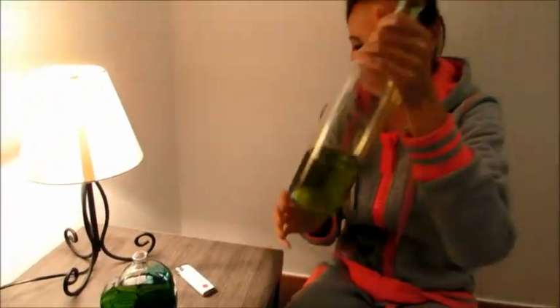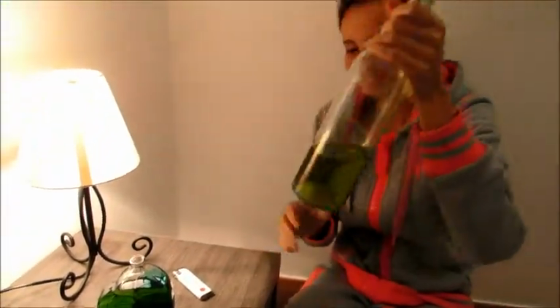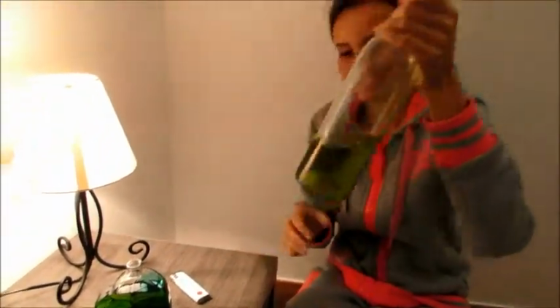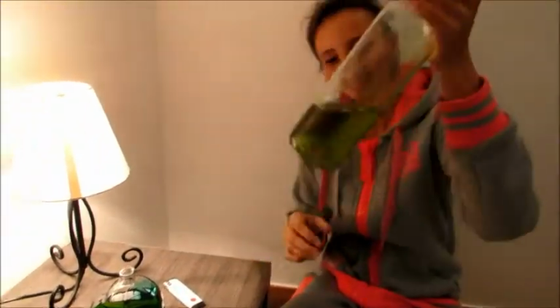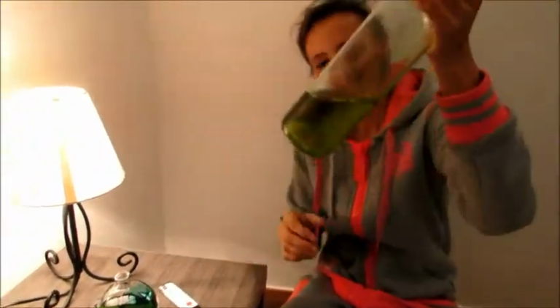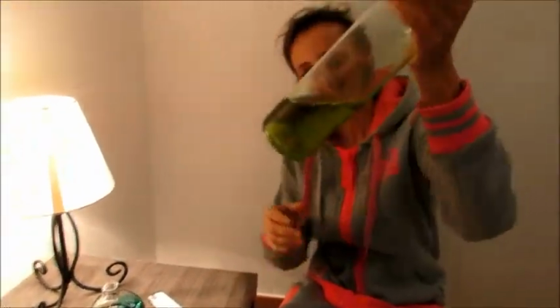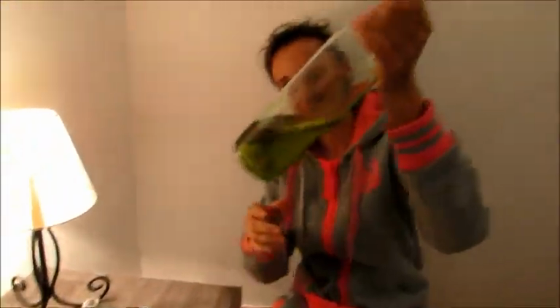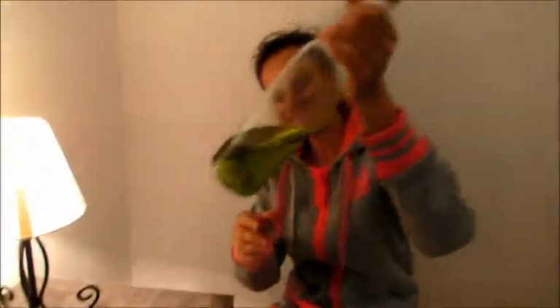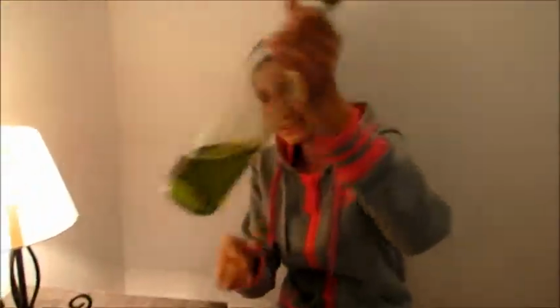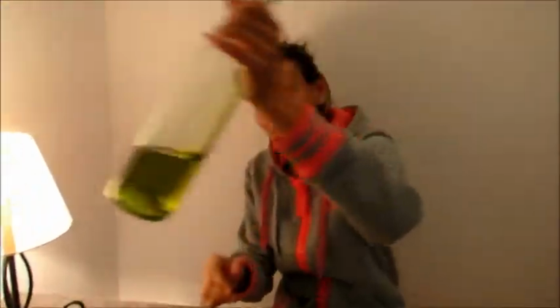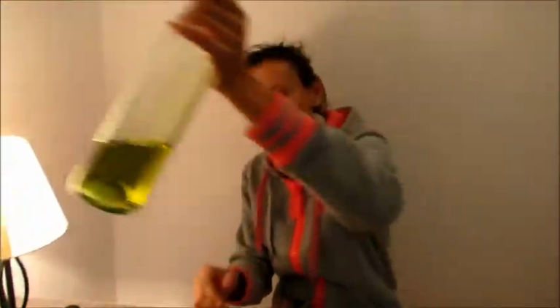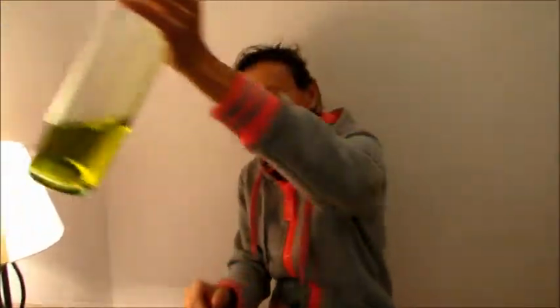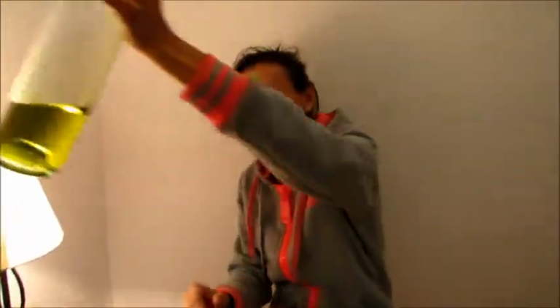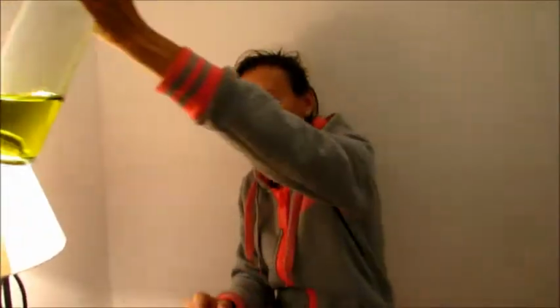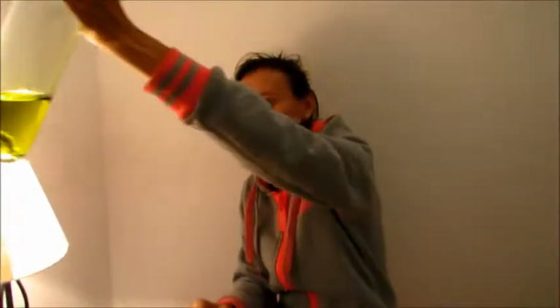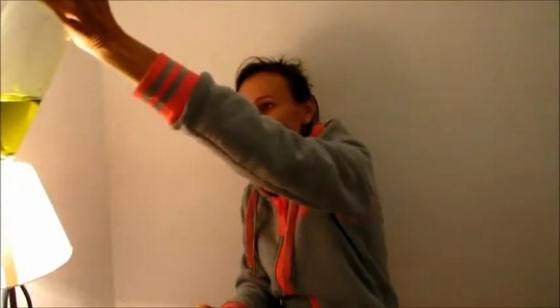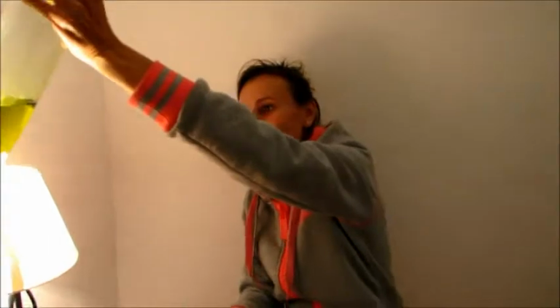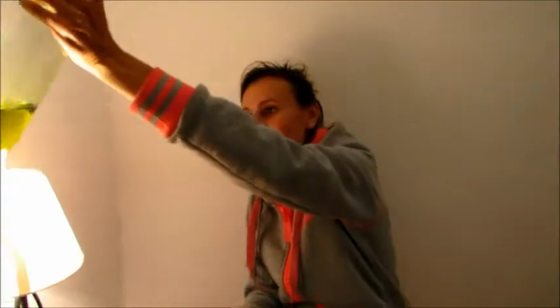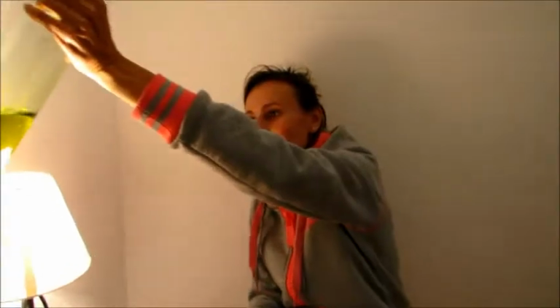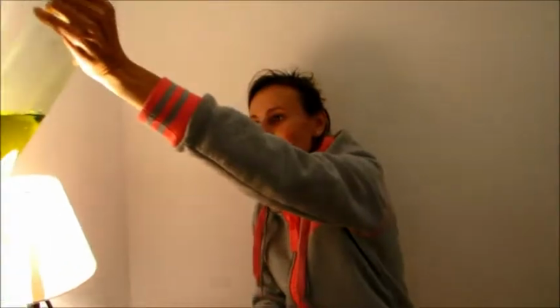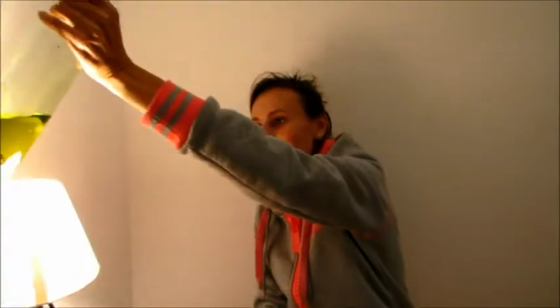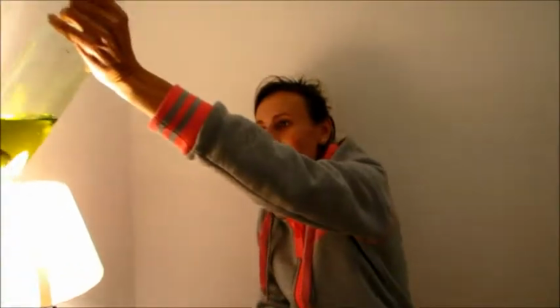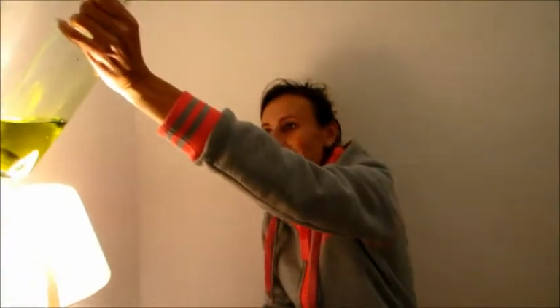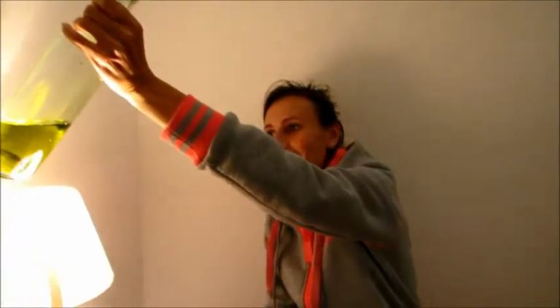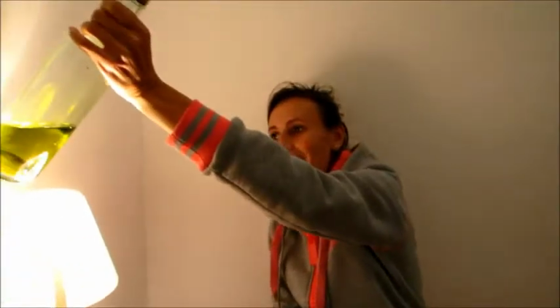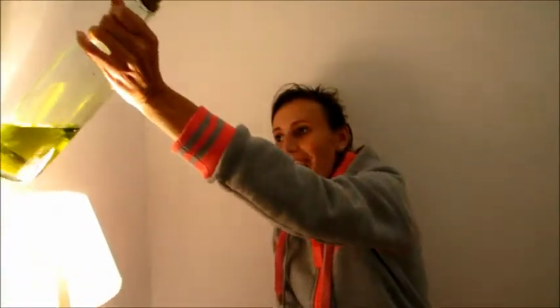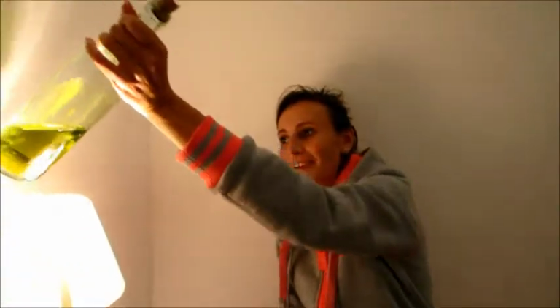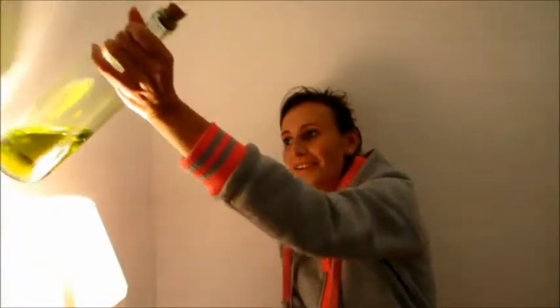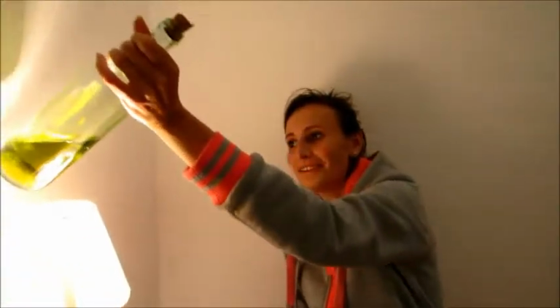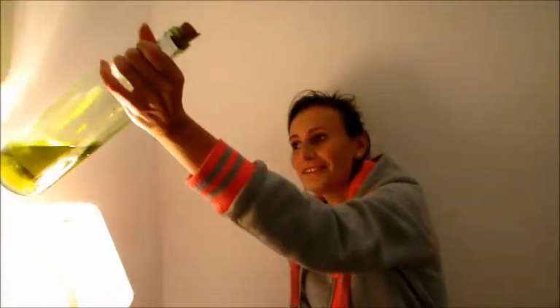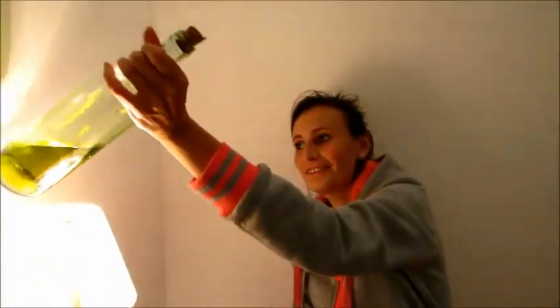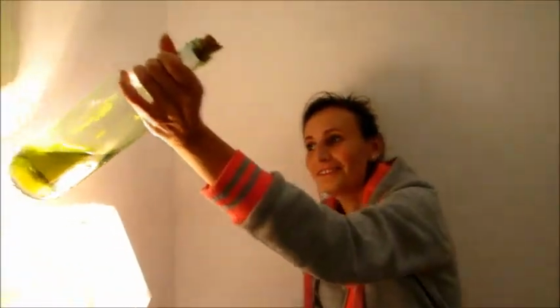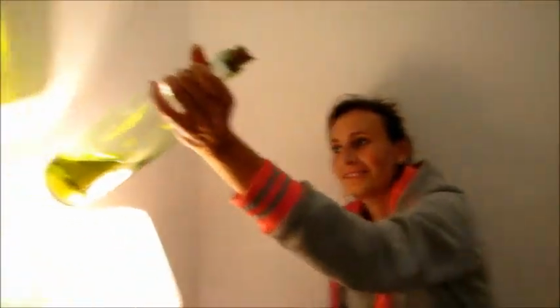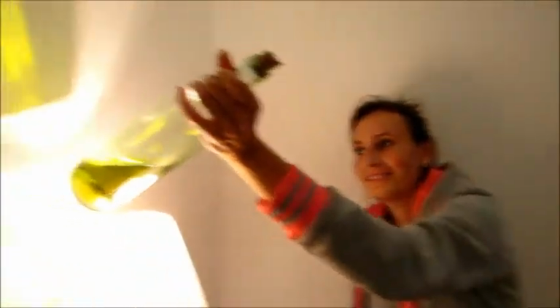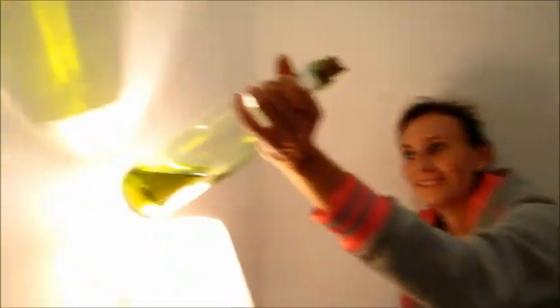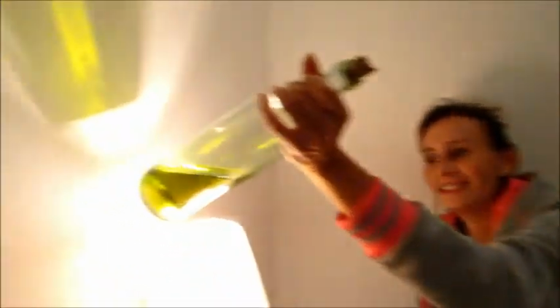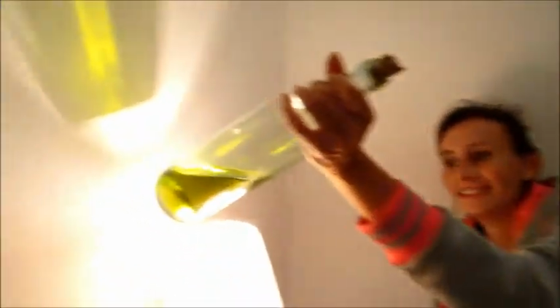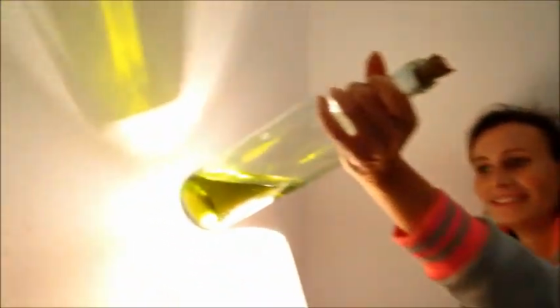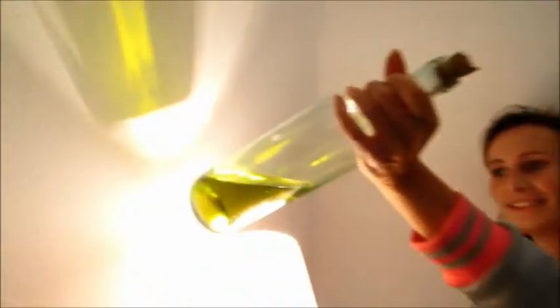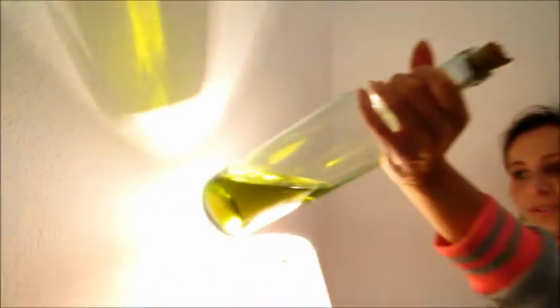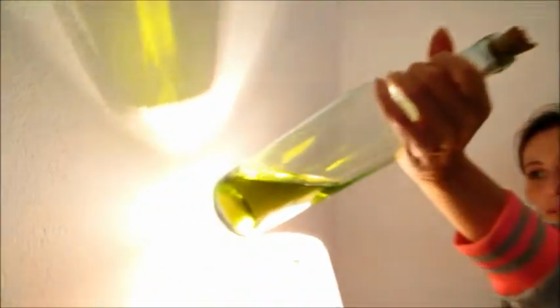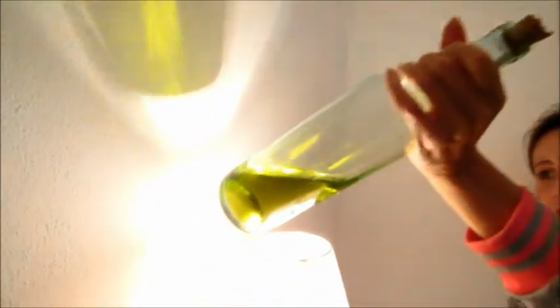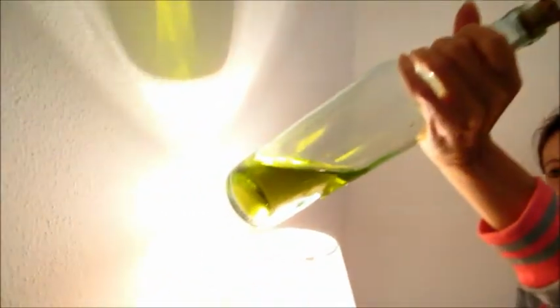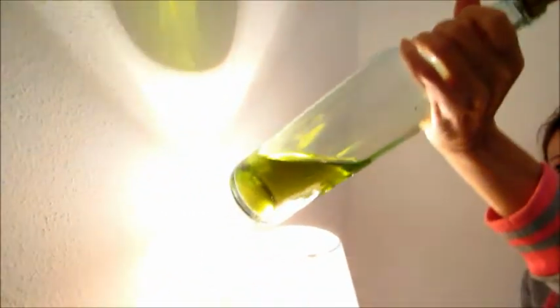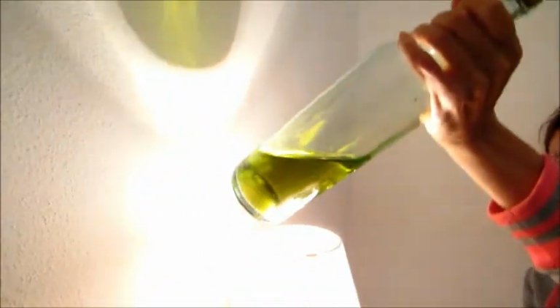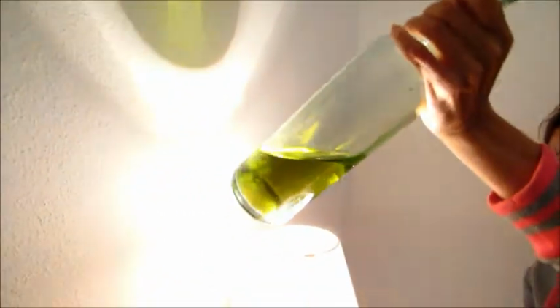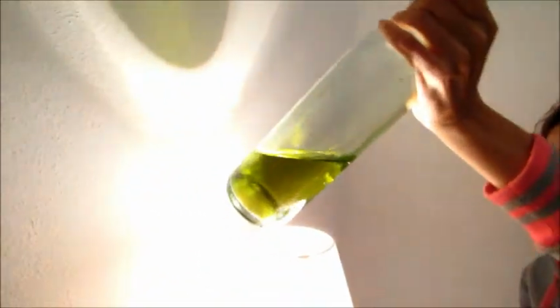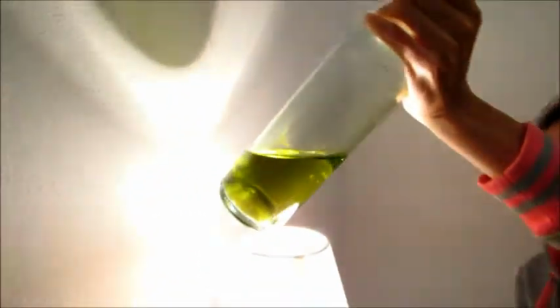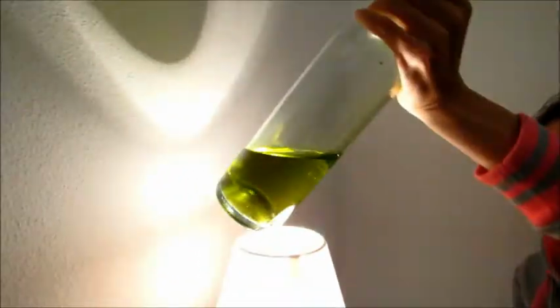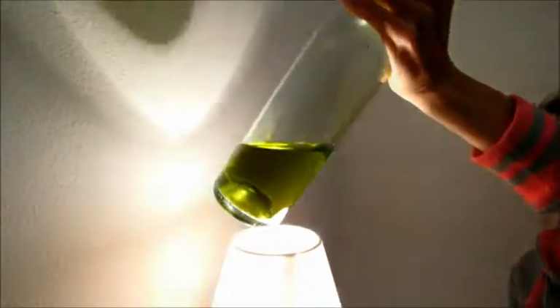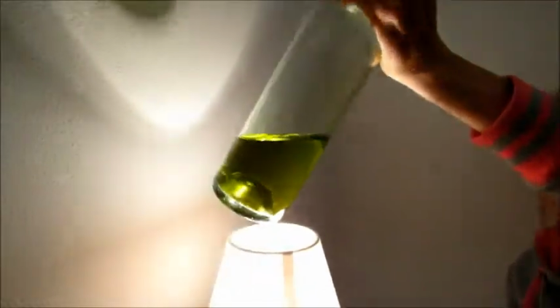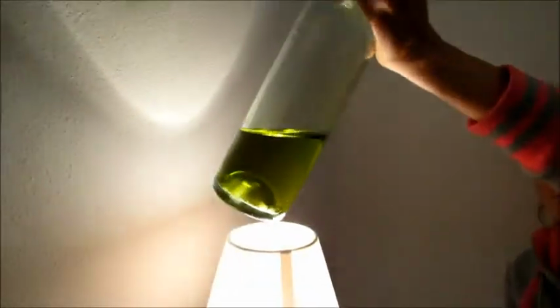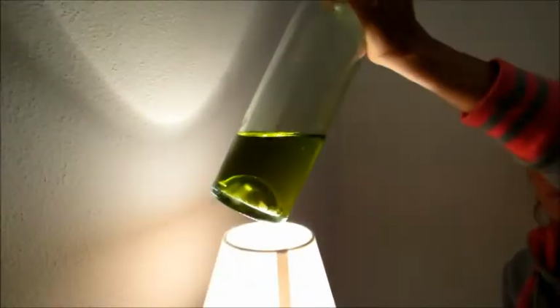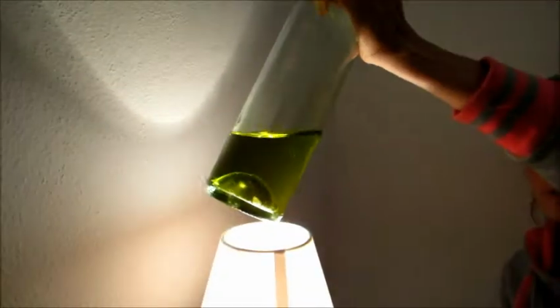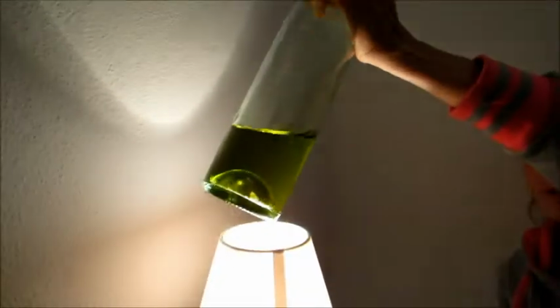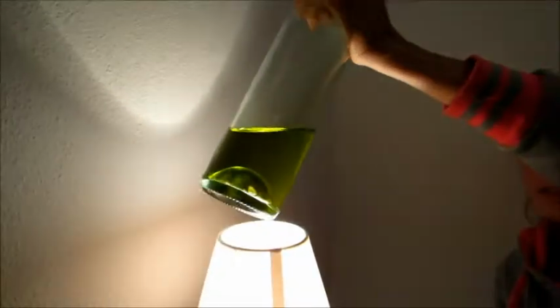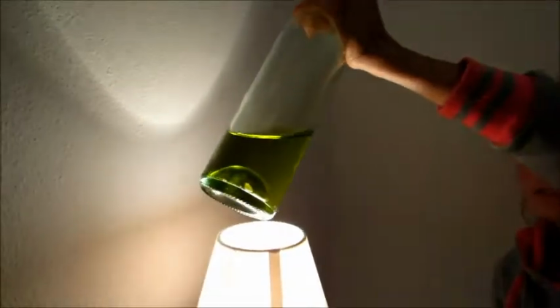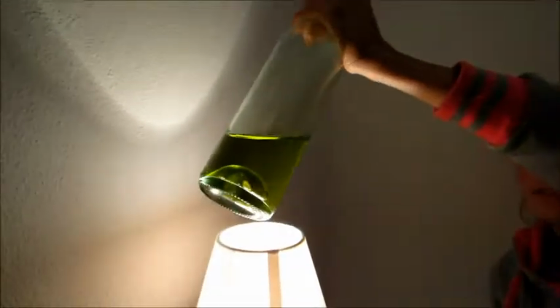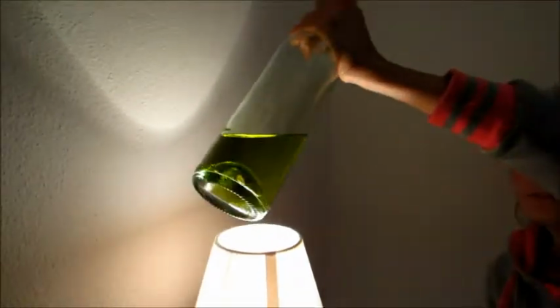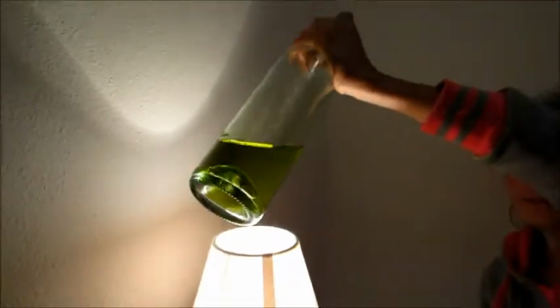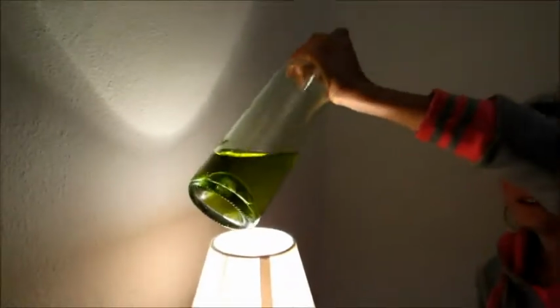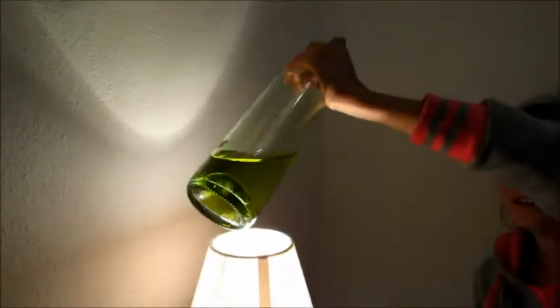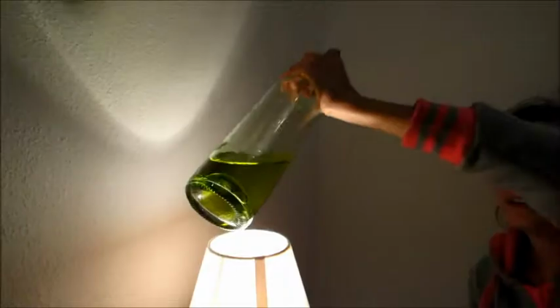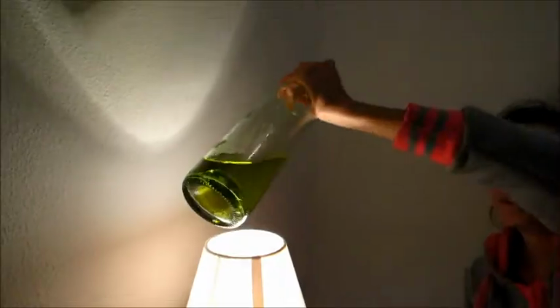But this is healthy. You can see the color — it's a really beautiful color.